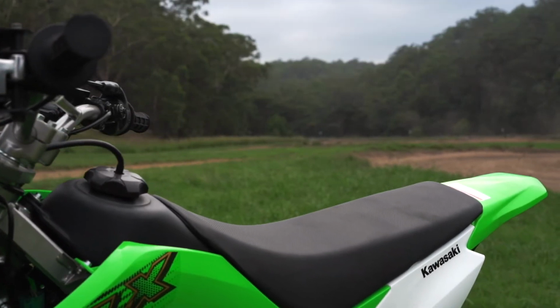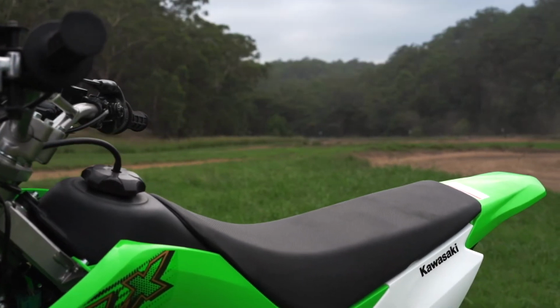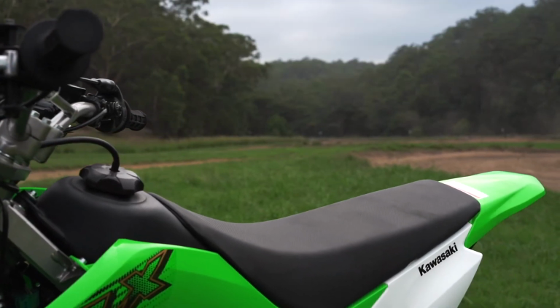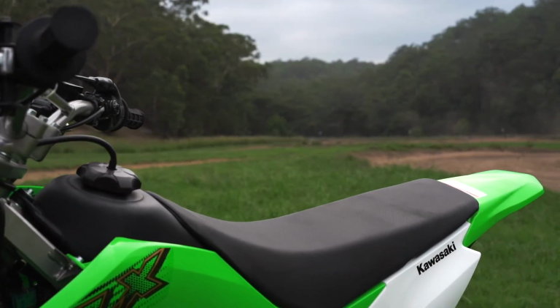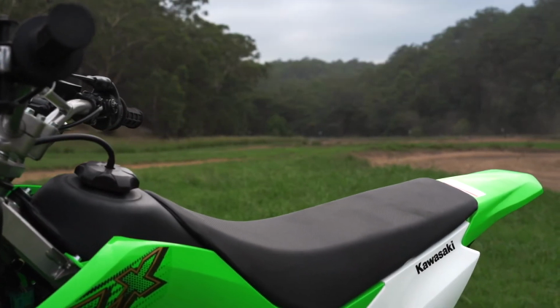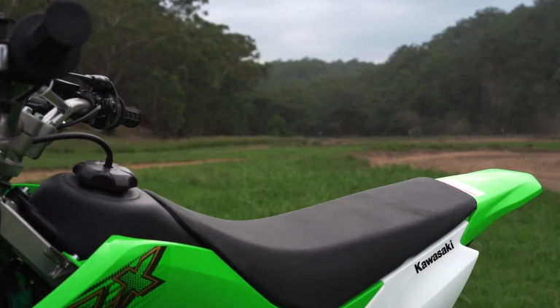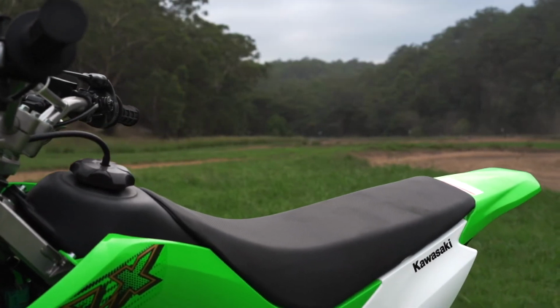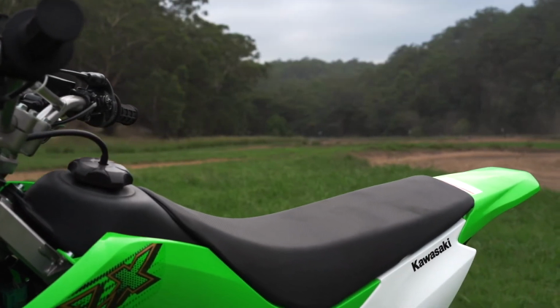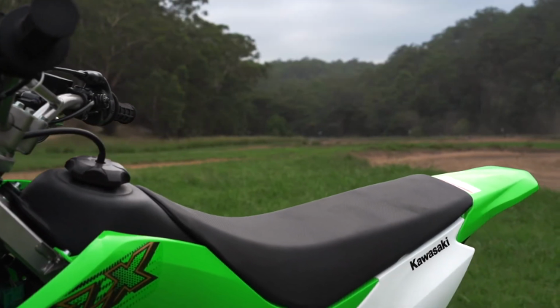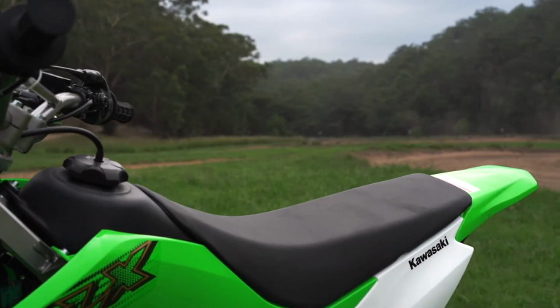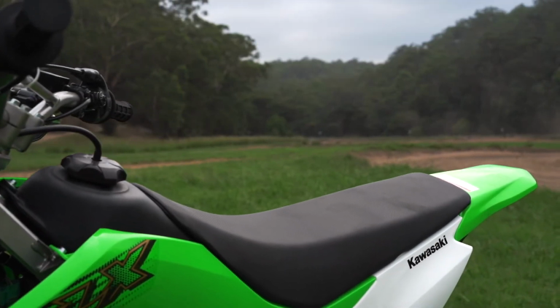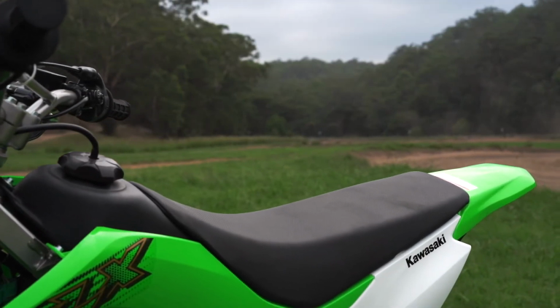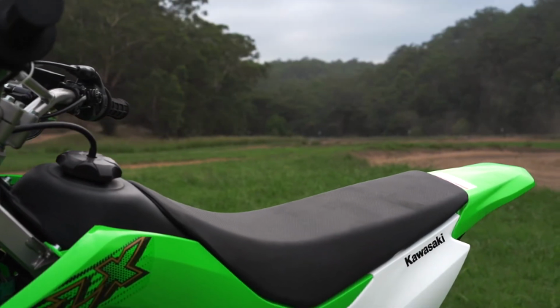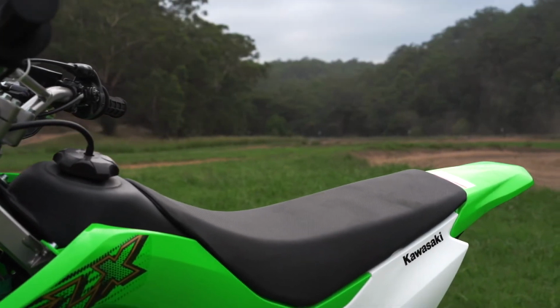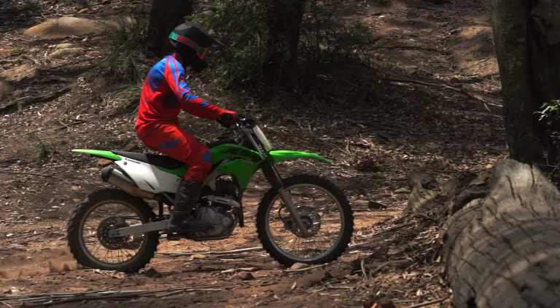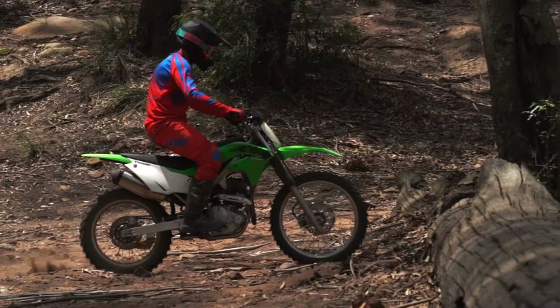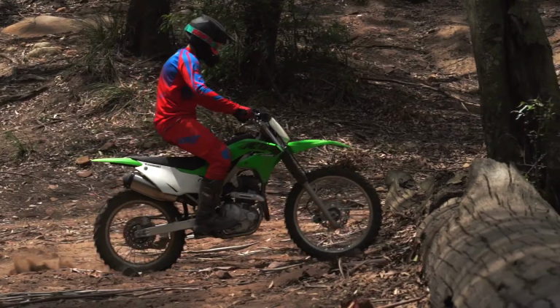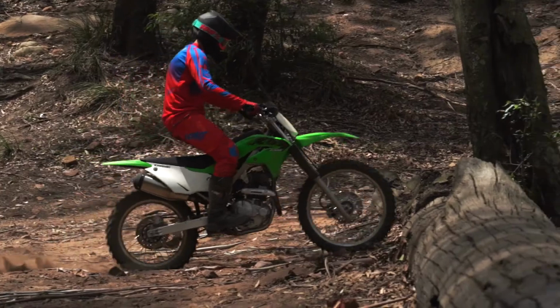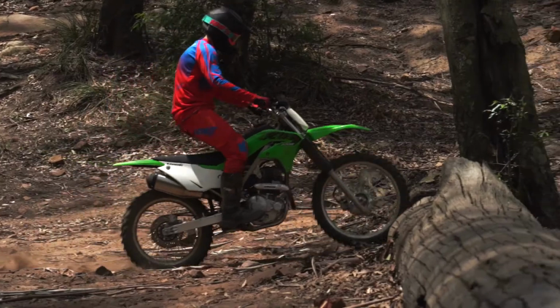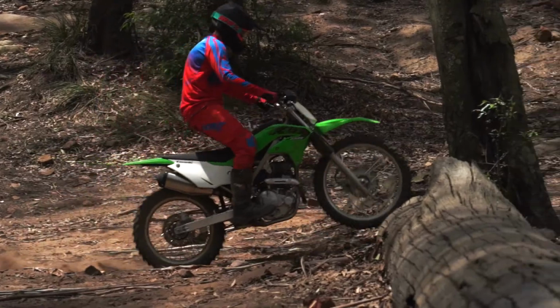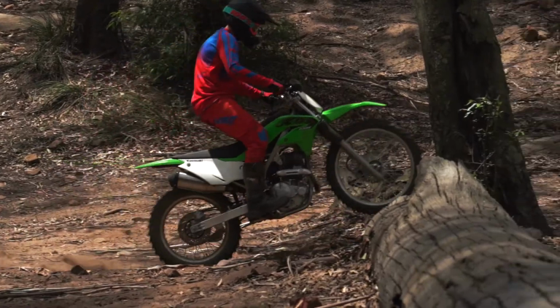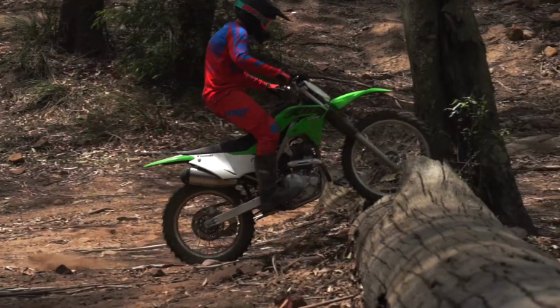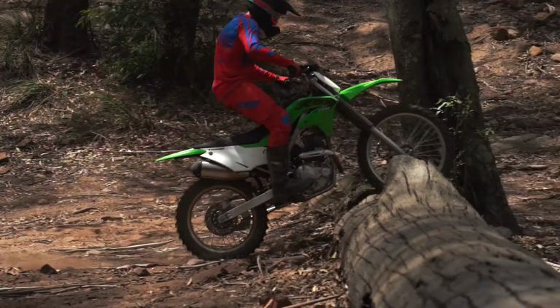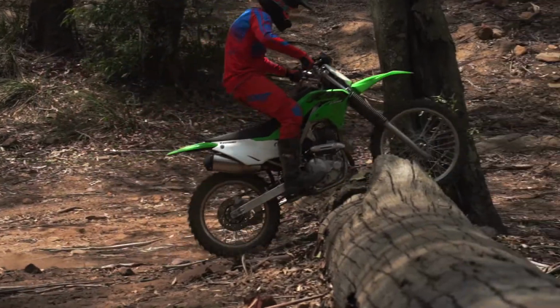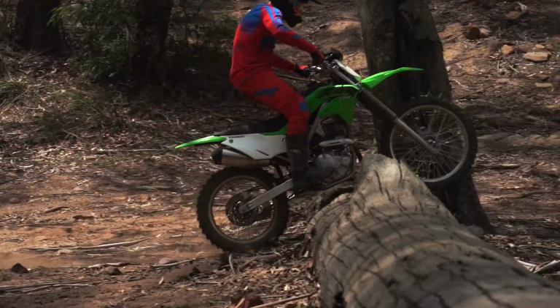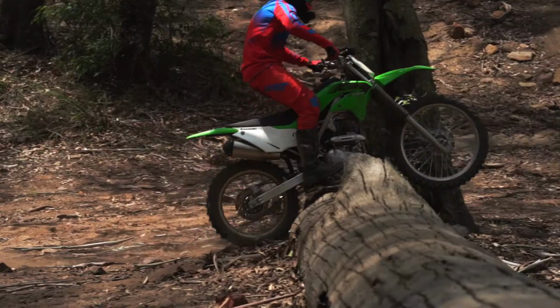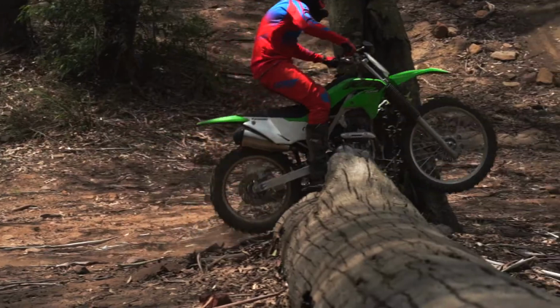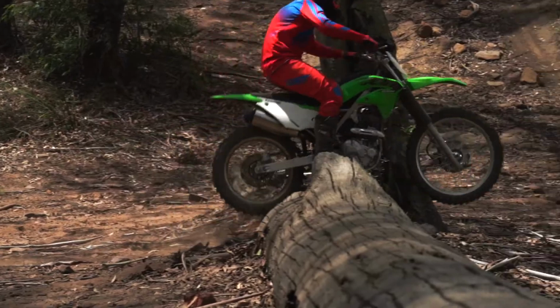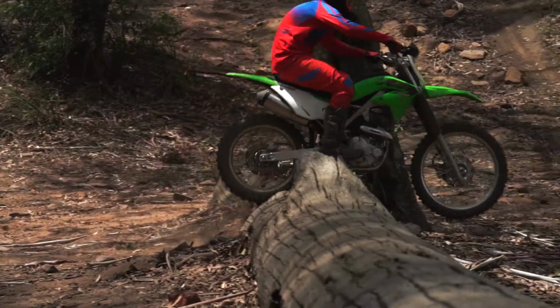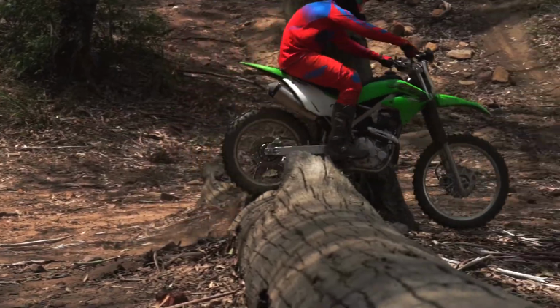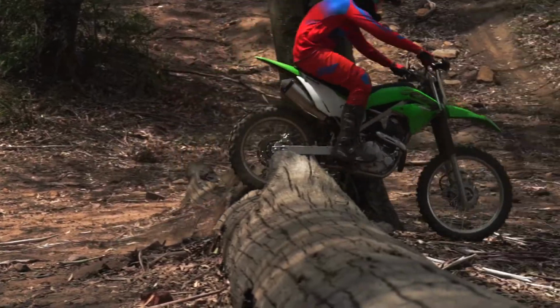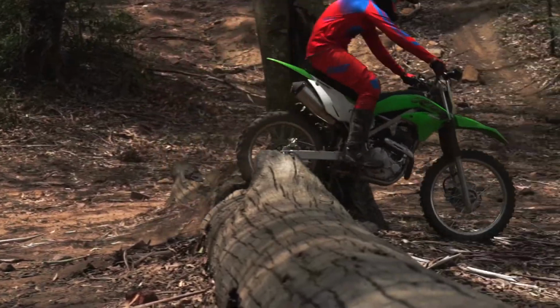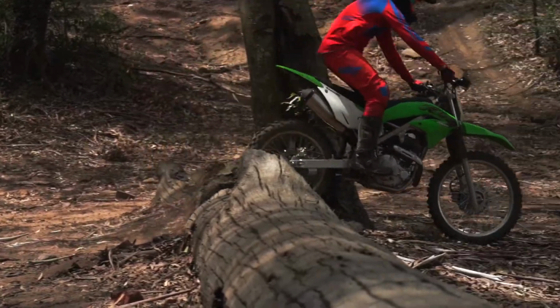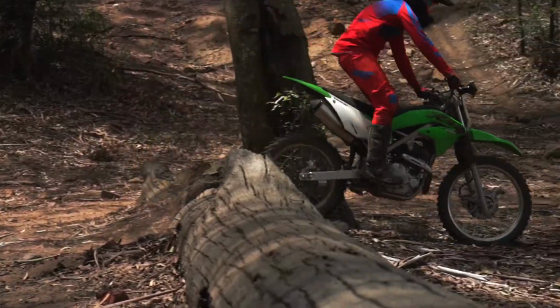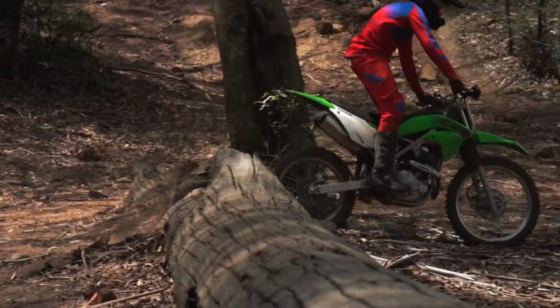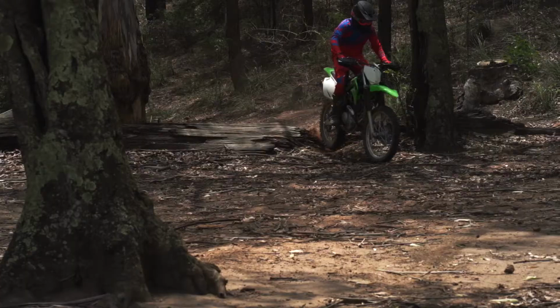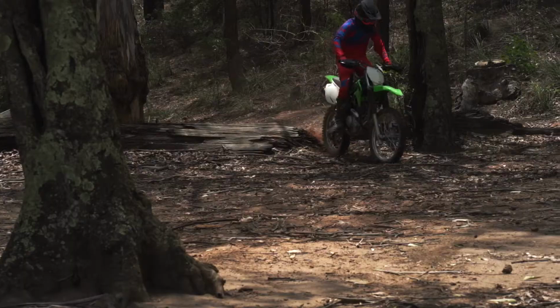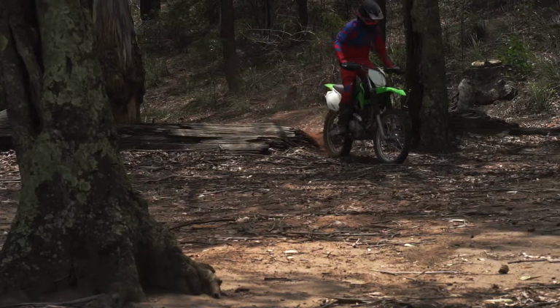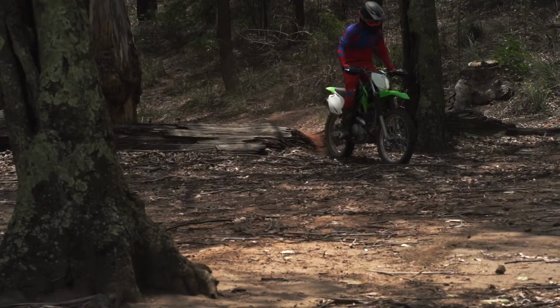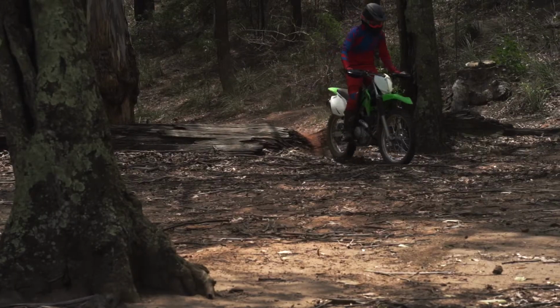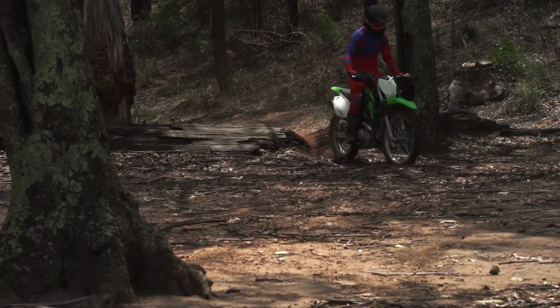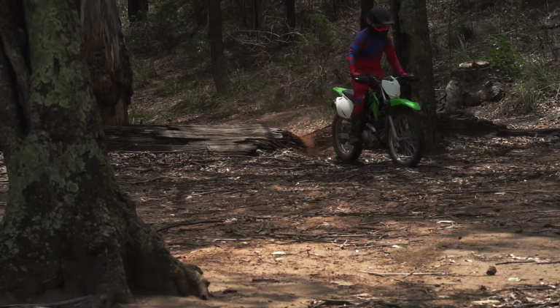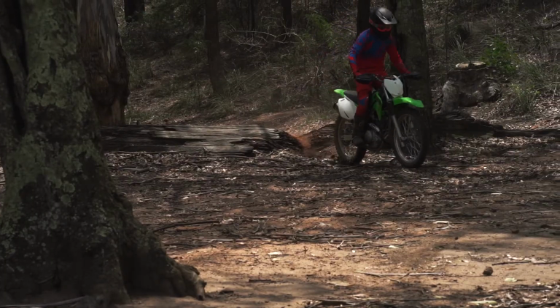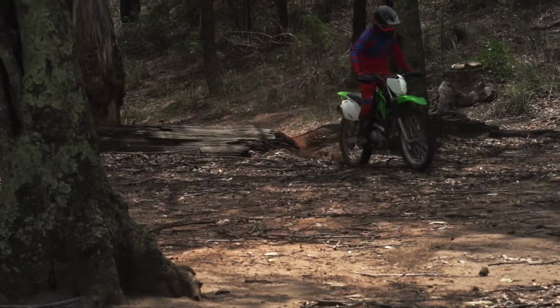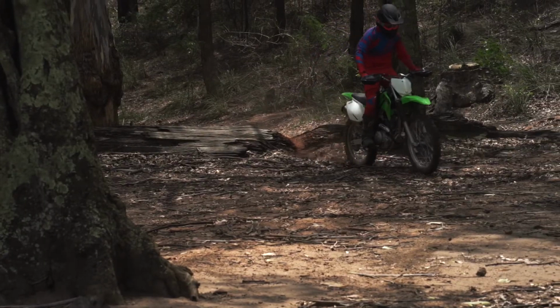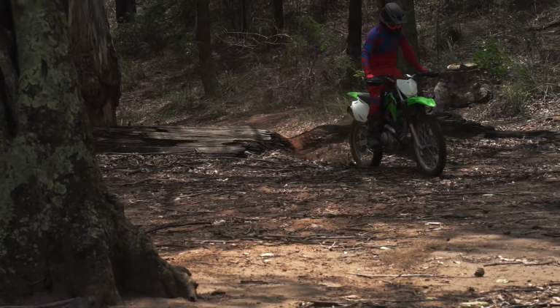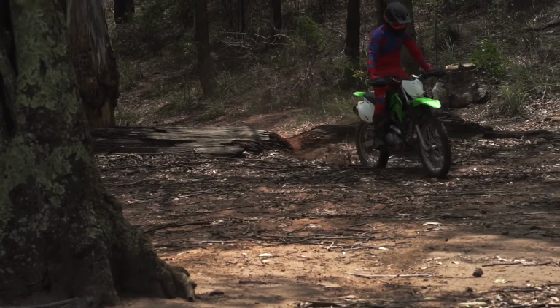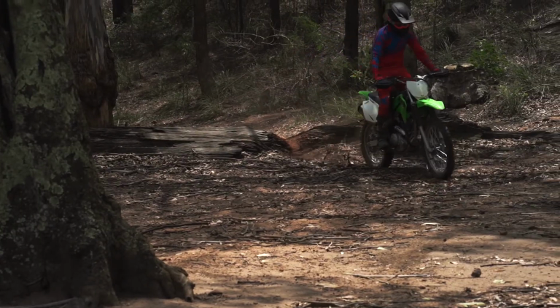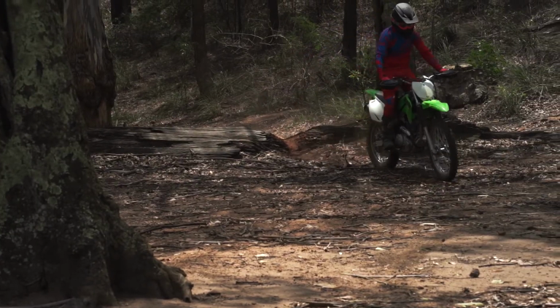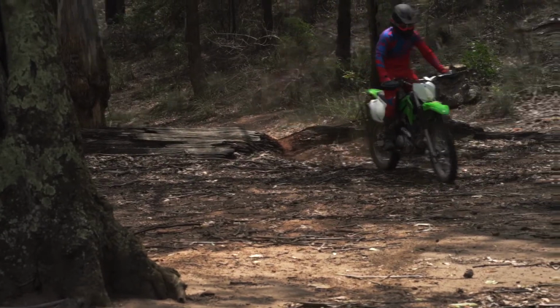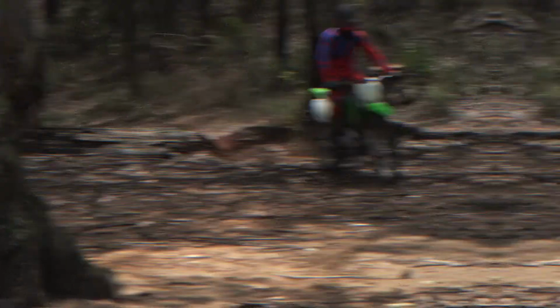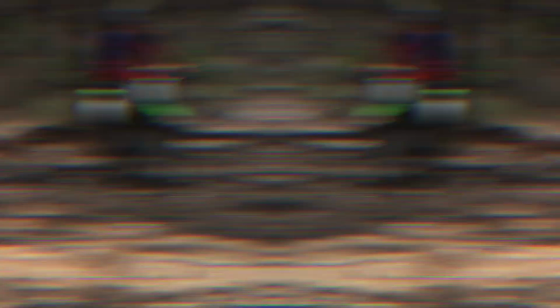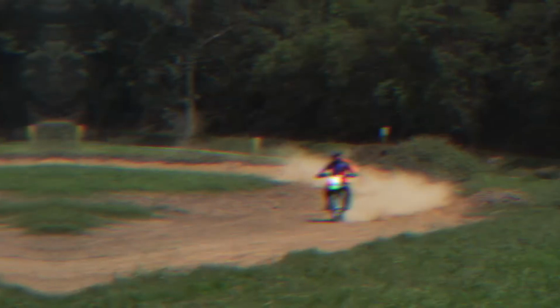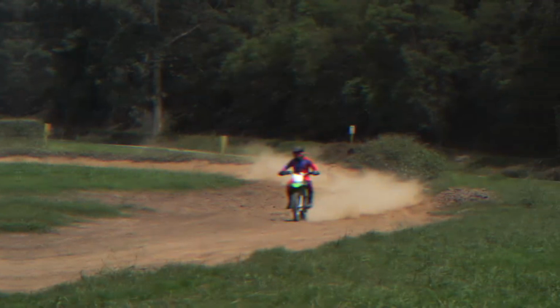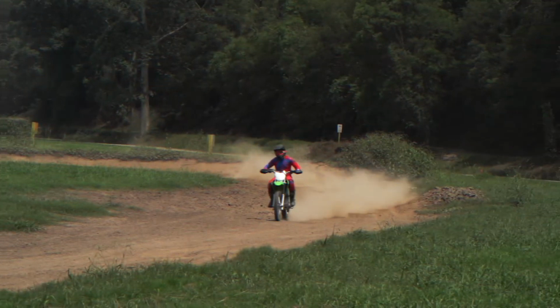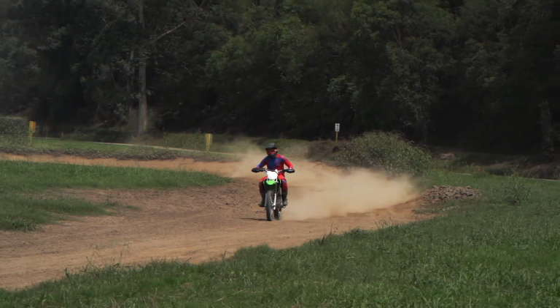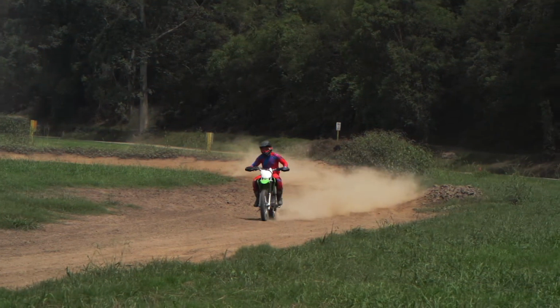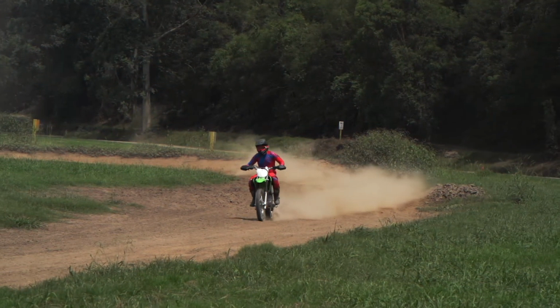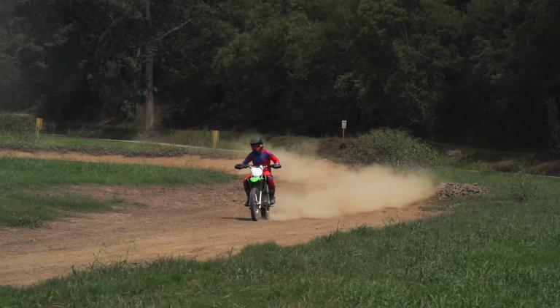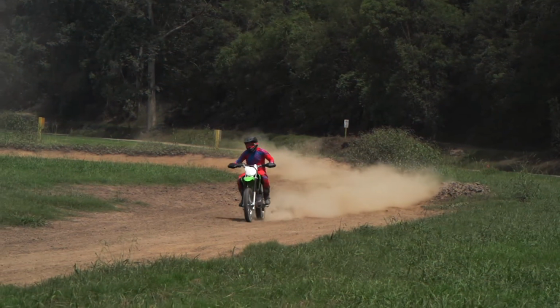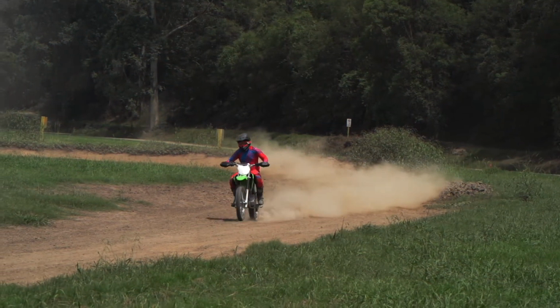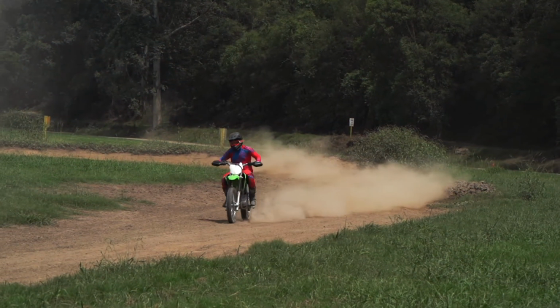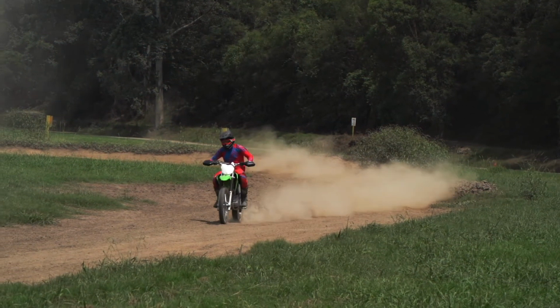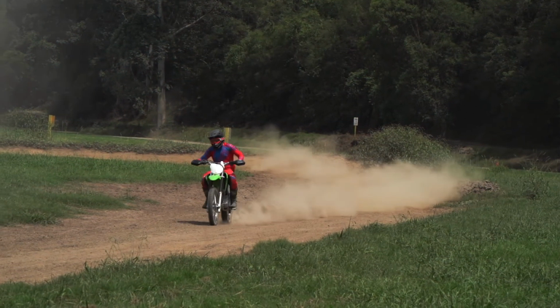The Kalex 230R is a perfect mid-size bike for learning some skills and progress your riding.